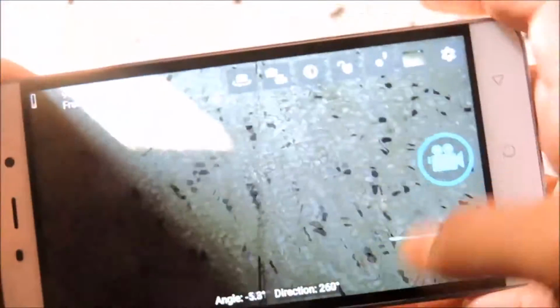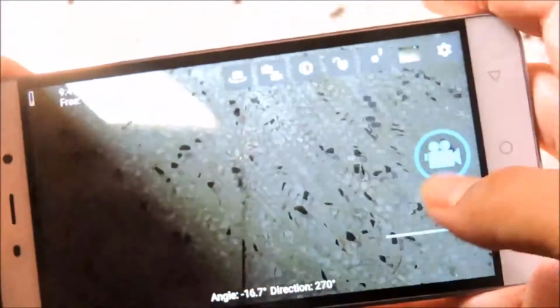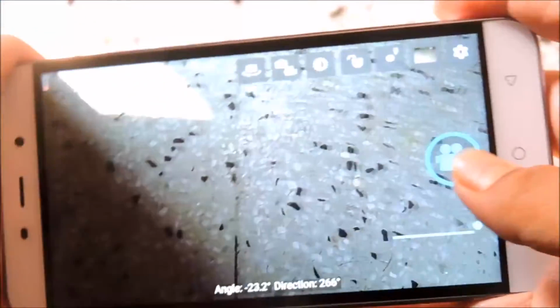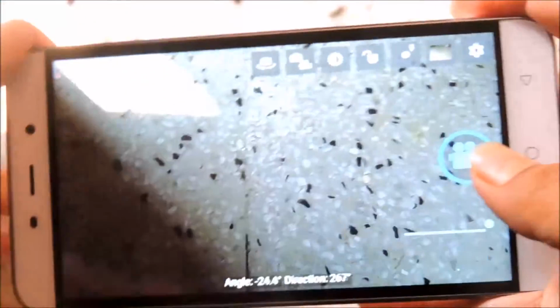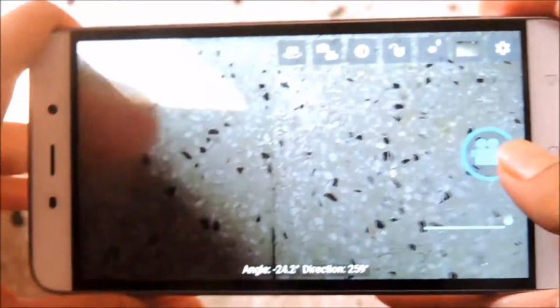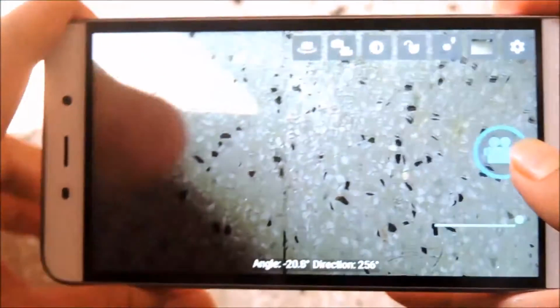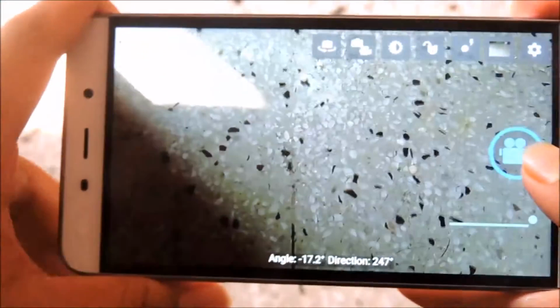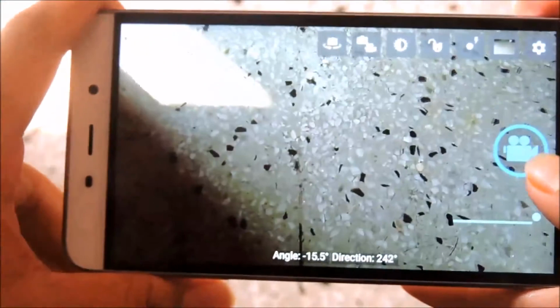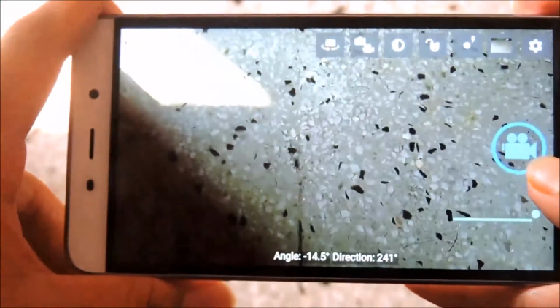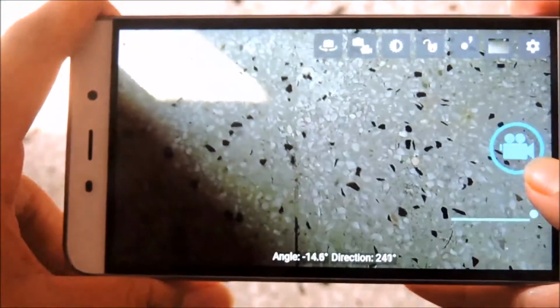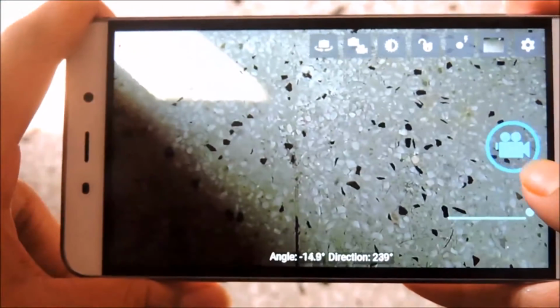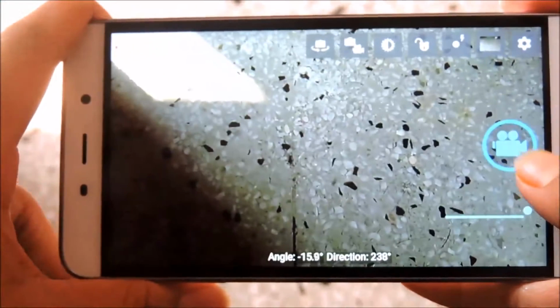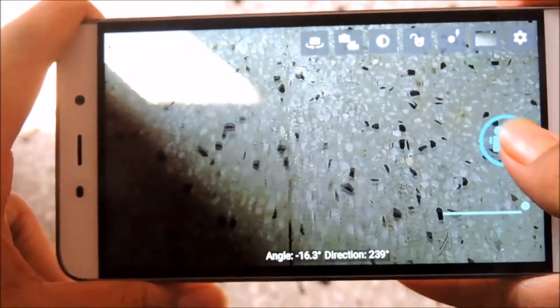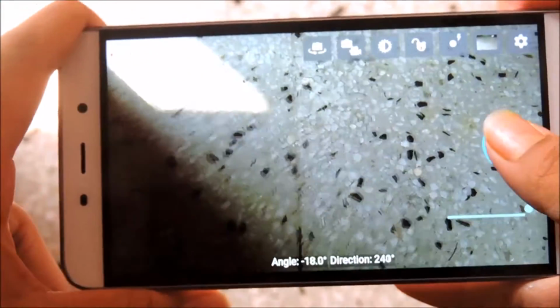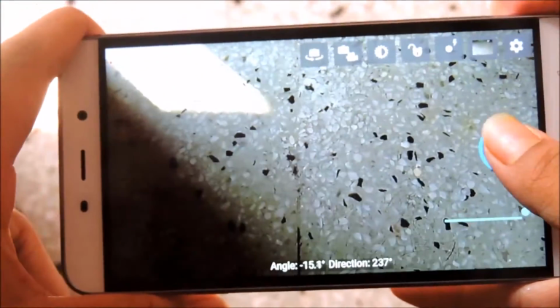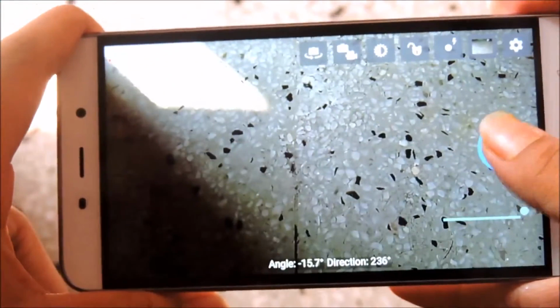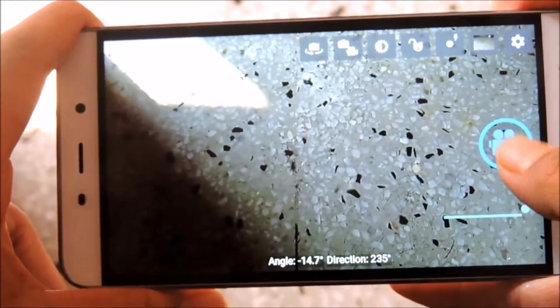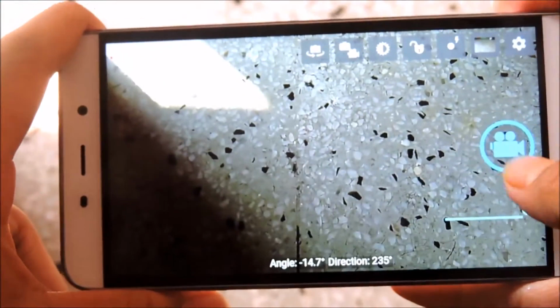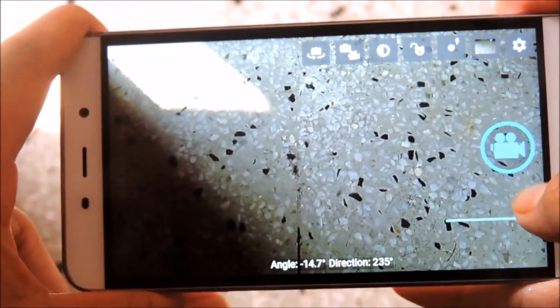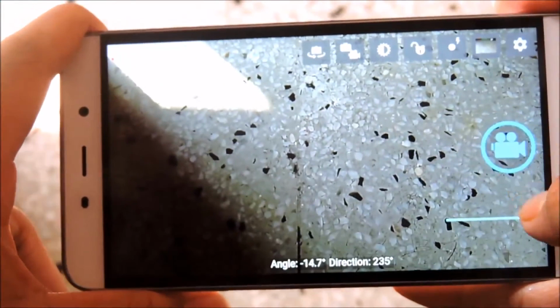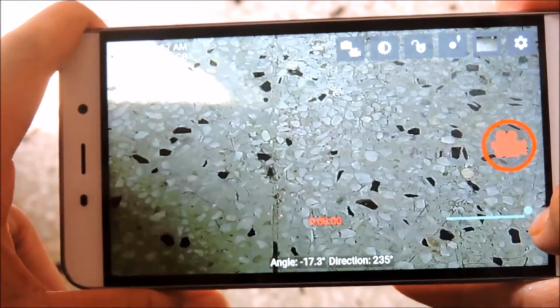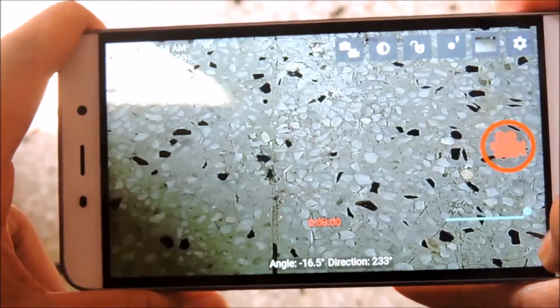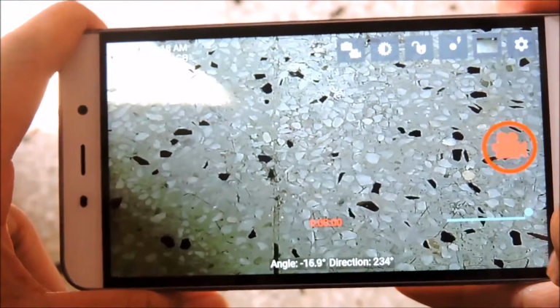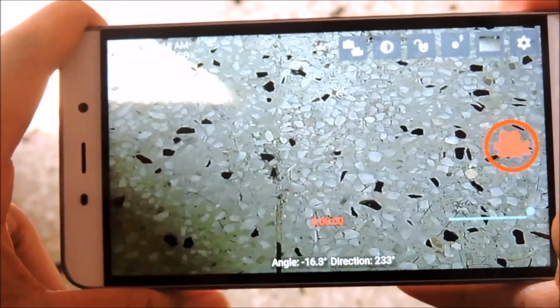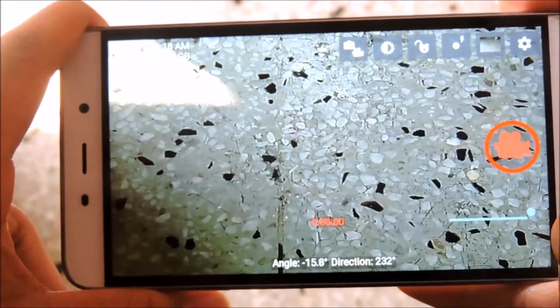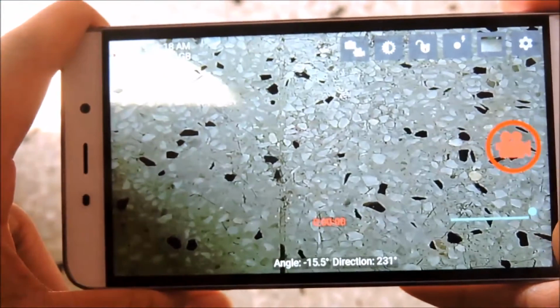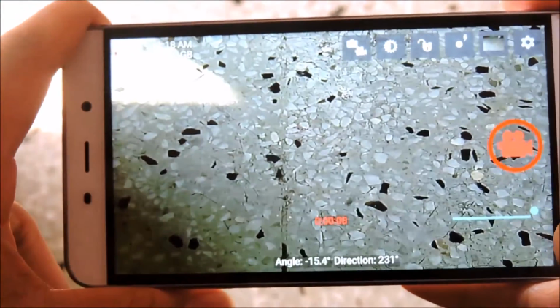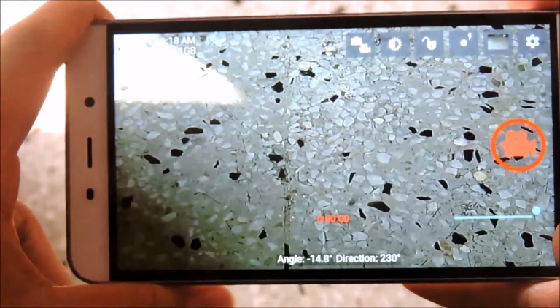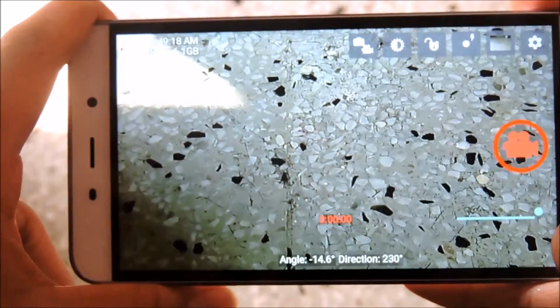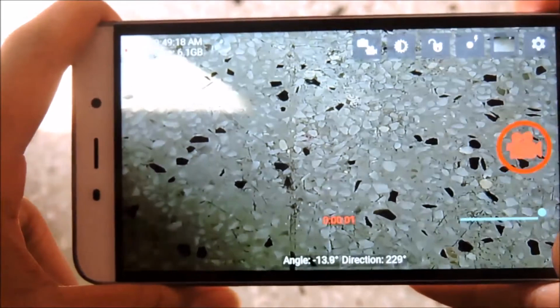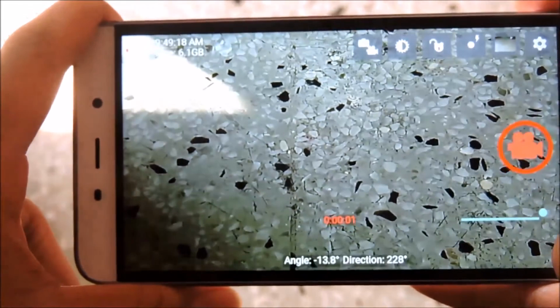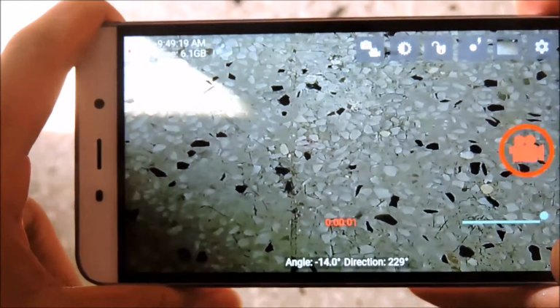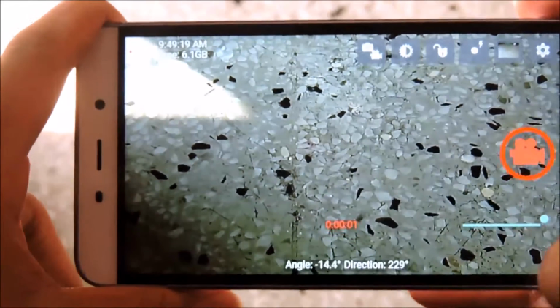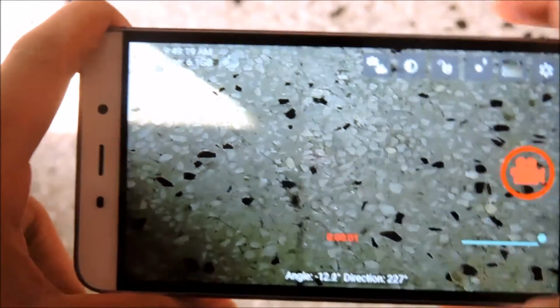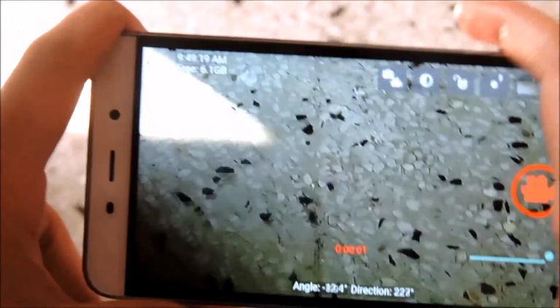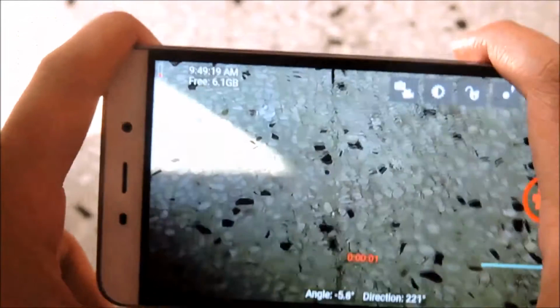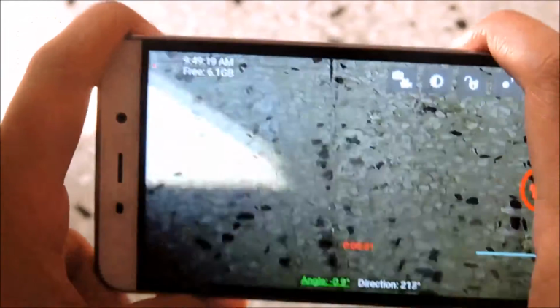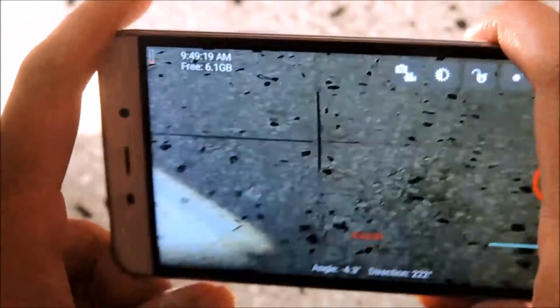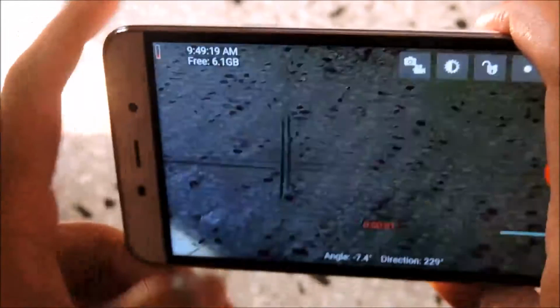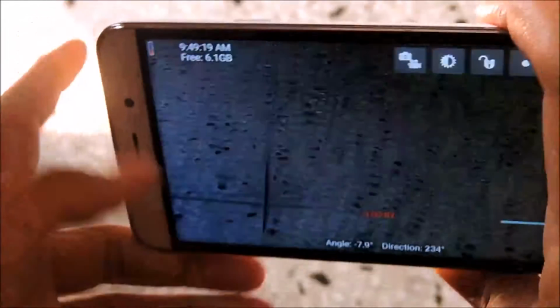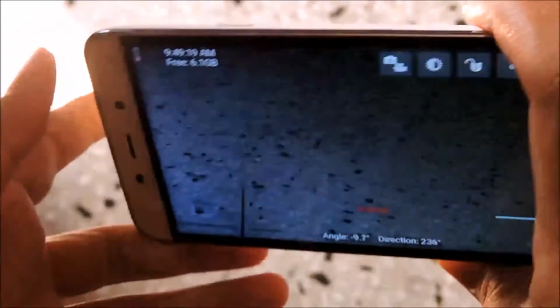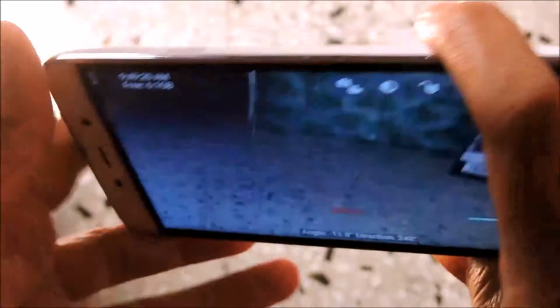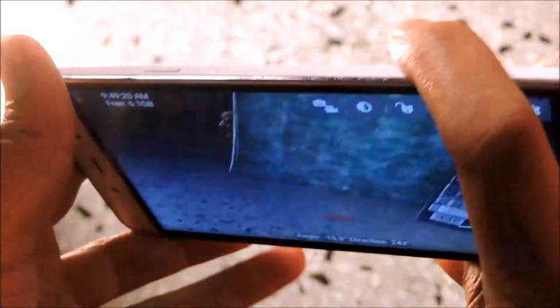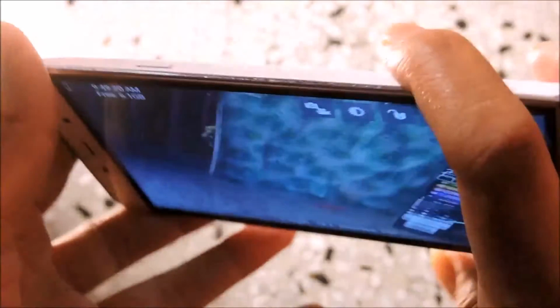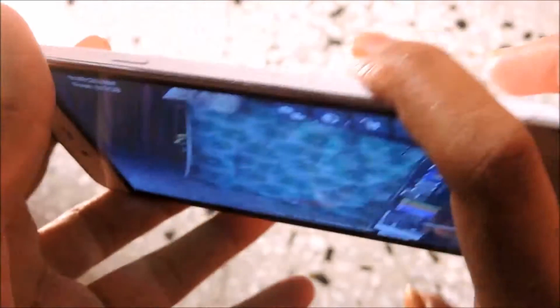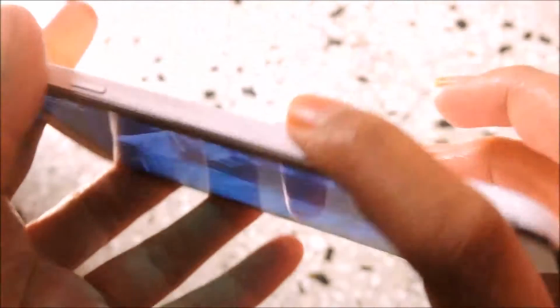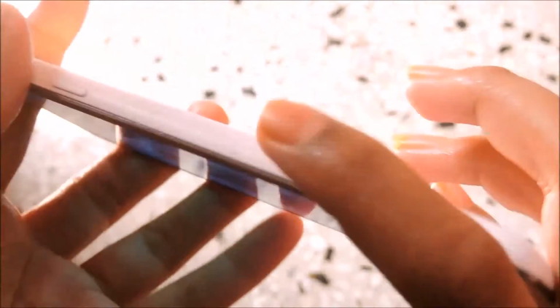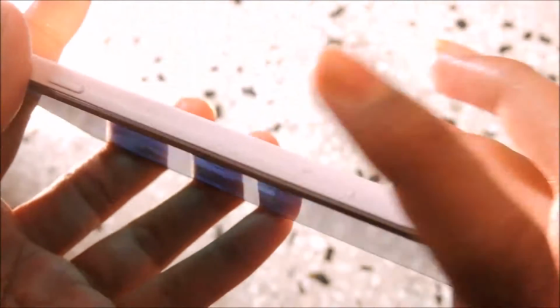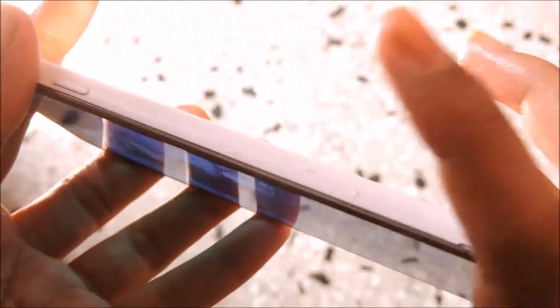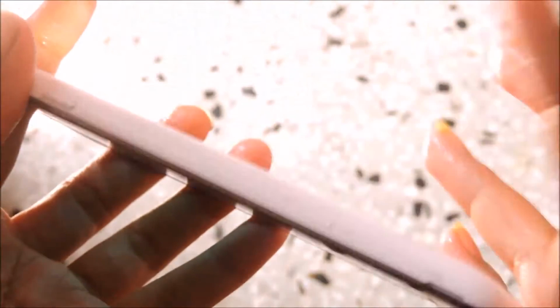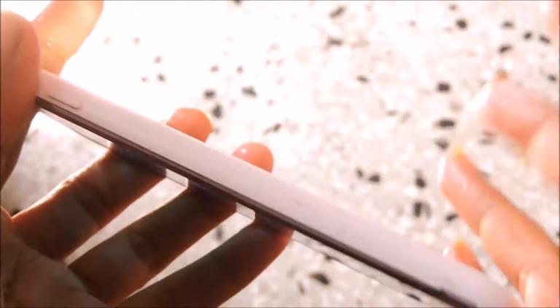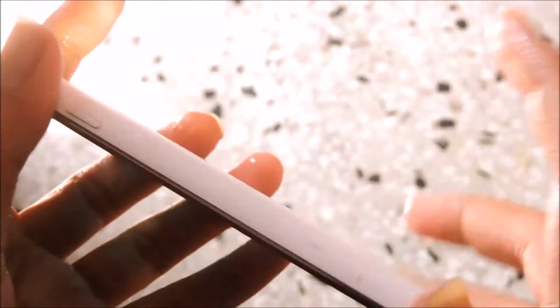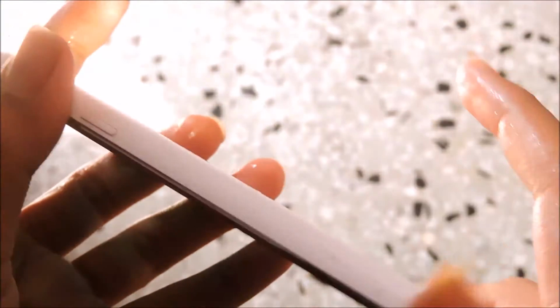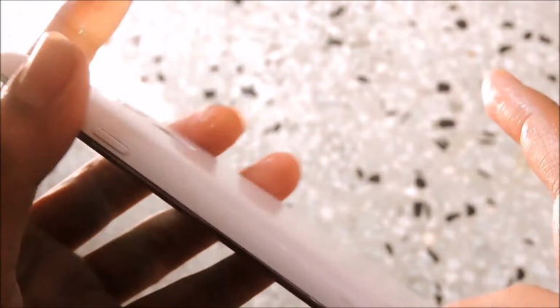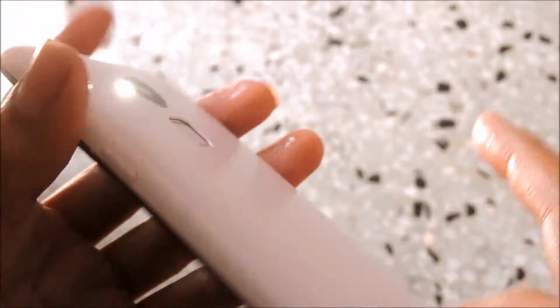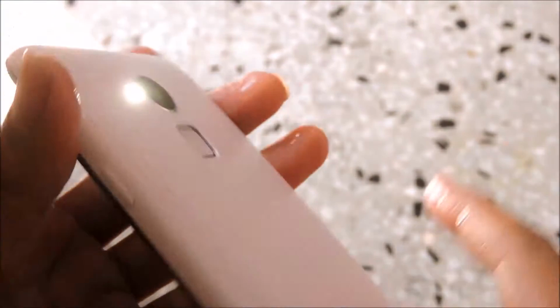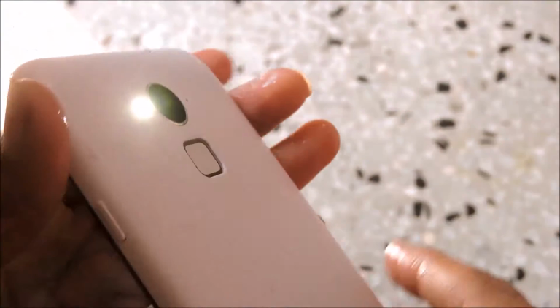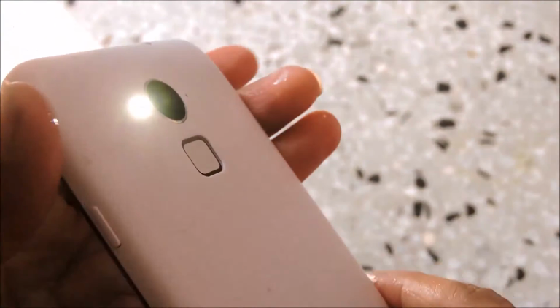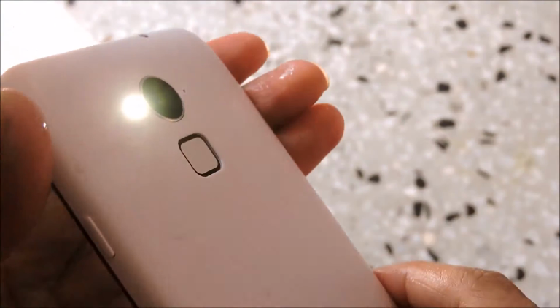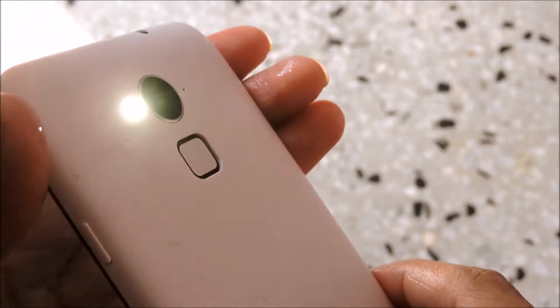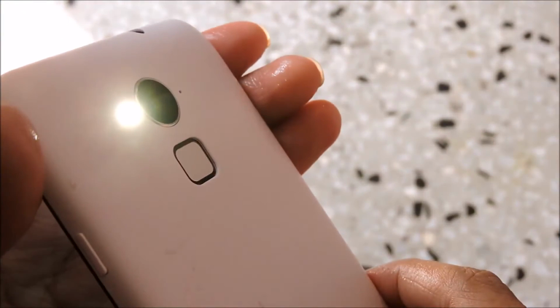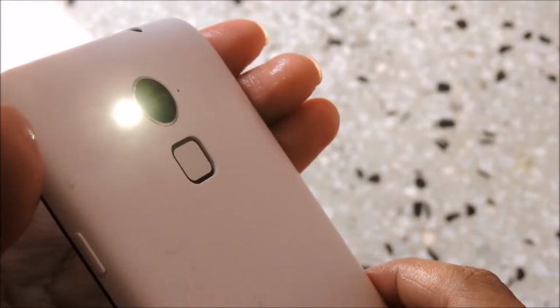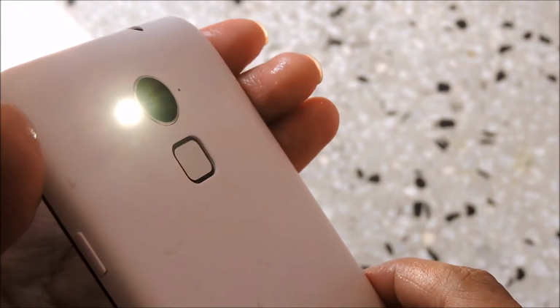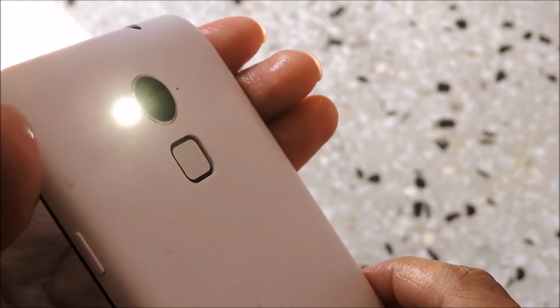Now let's check the flash. For that we have to turn on the recording. Now you can see that flash has been fired up.